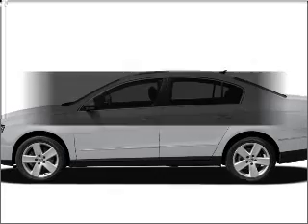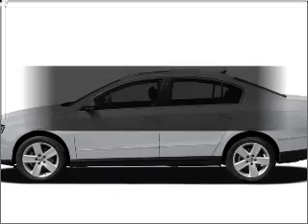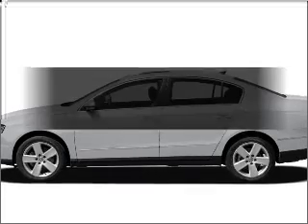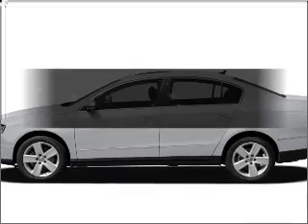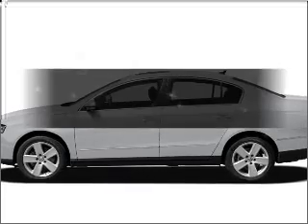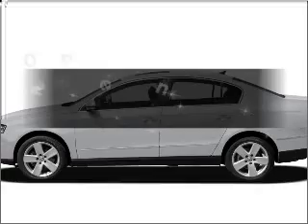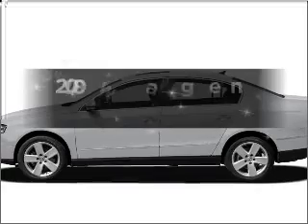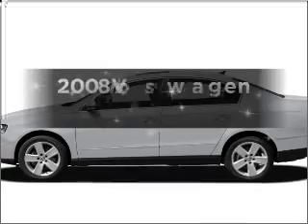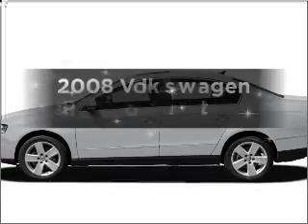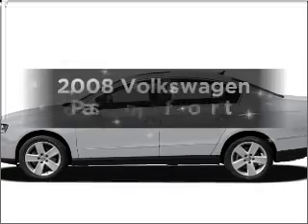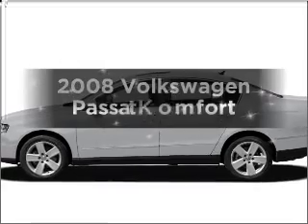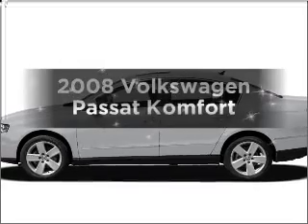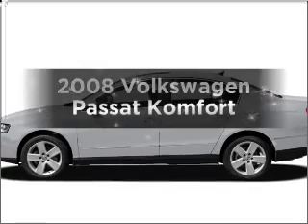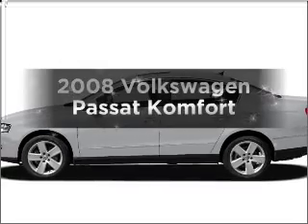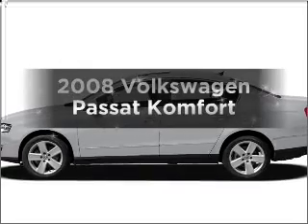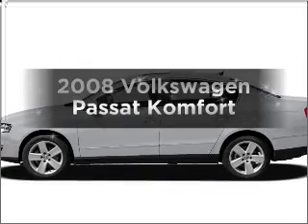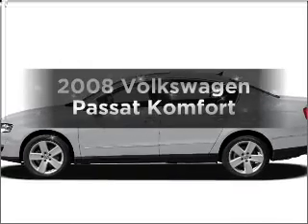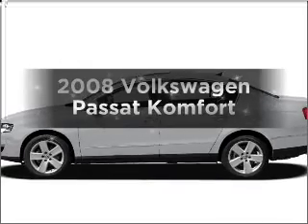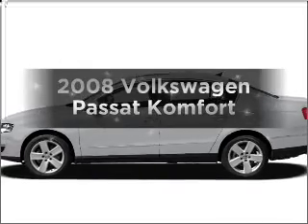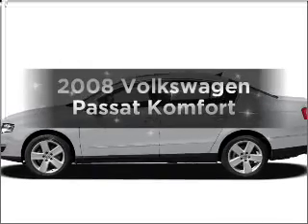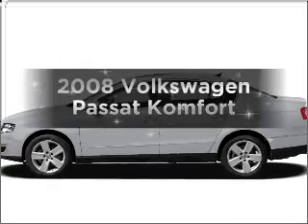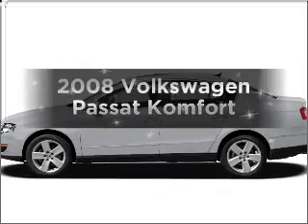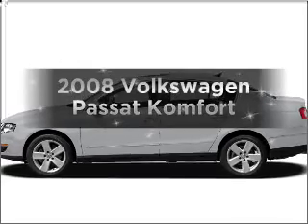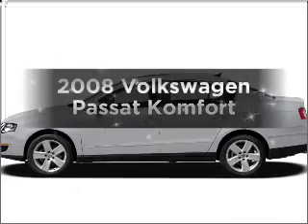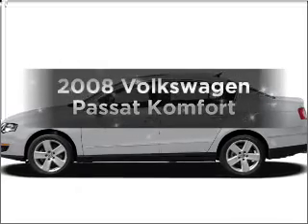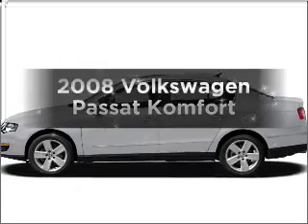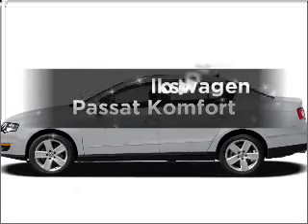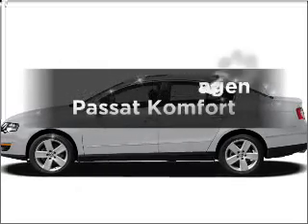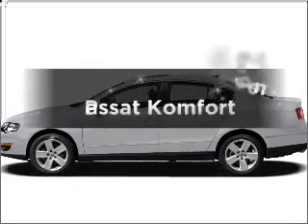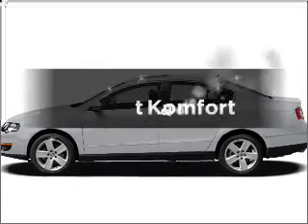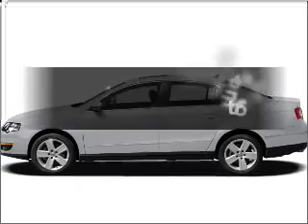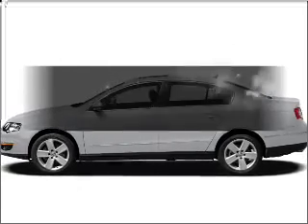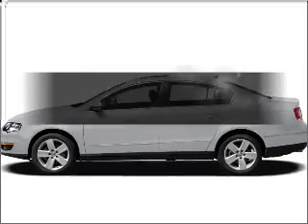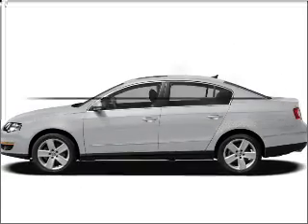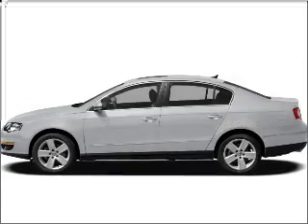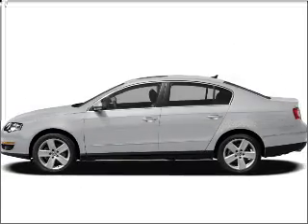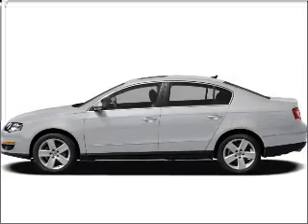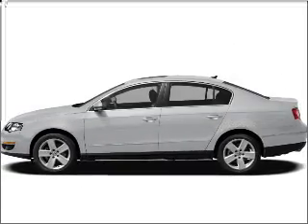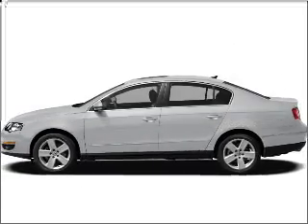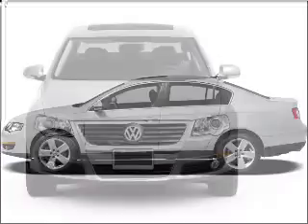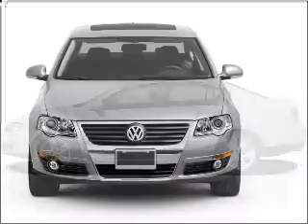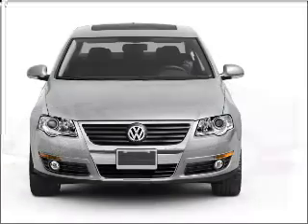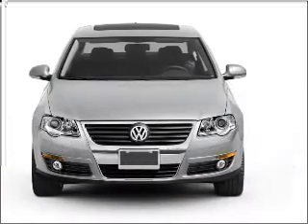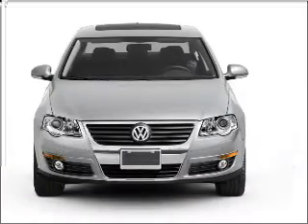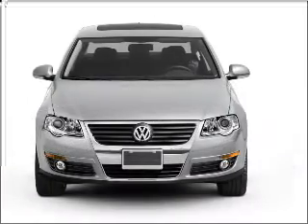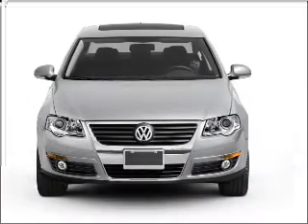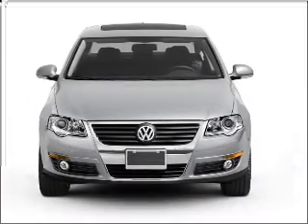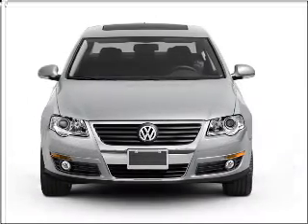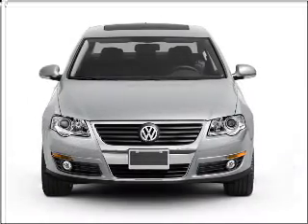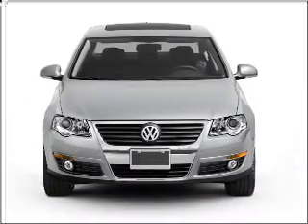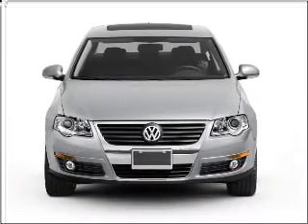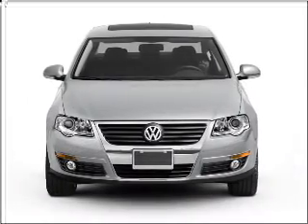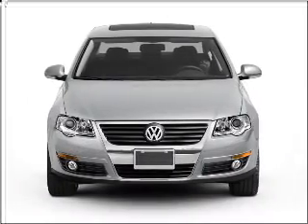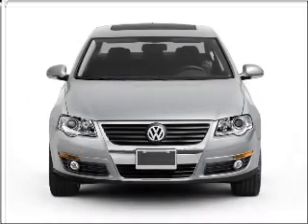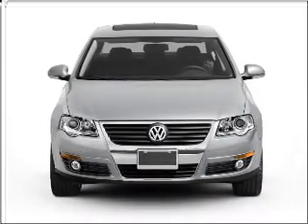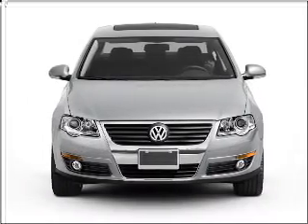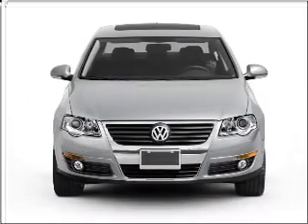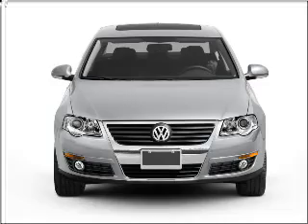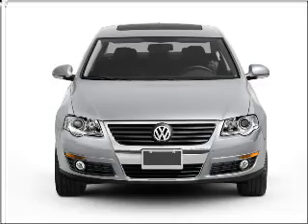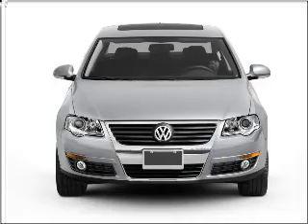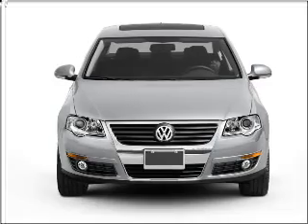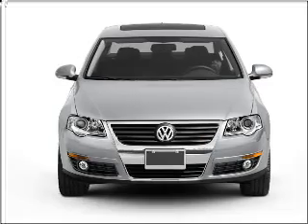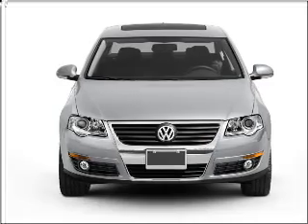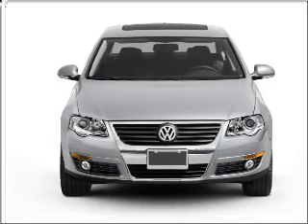Get noticed in this 2008 Volkswagen Passat. If you're looking for a first-rate auto, this one could be yours today.